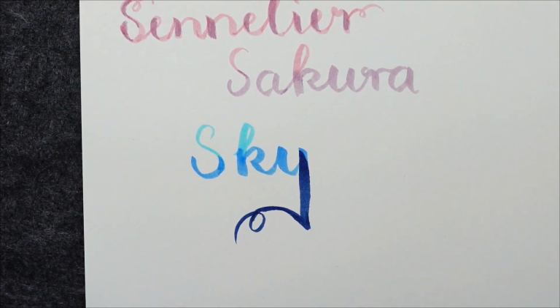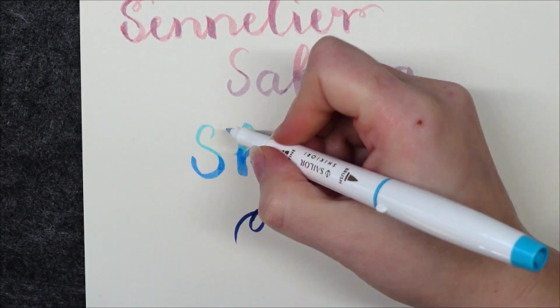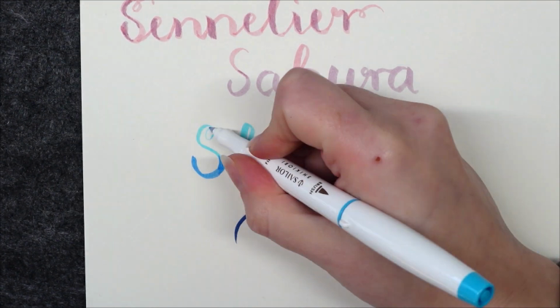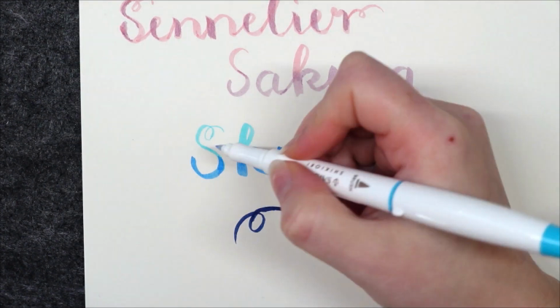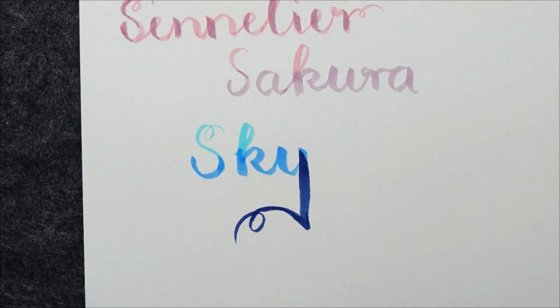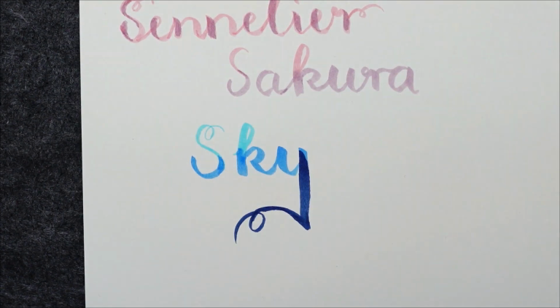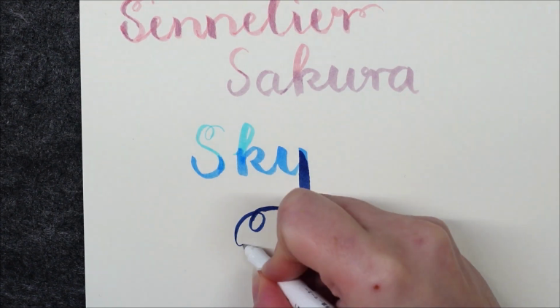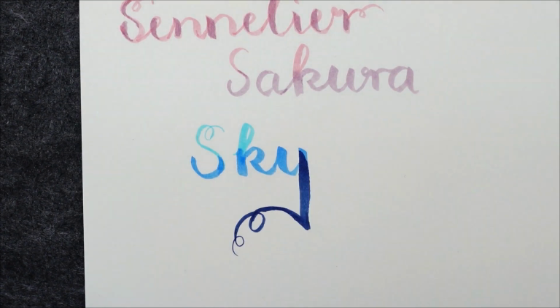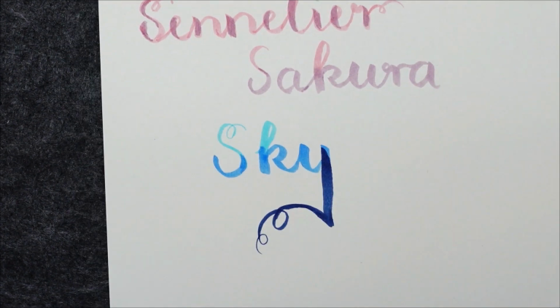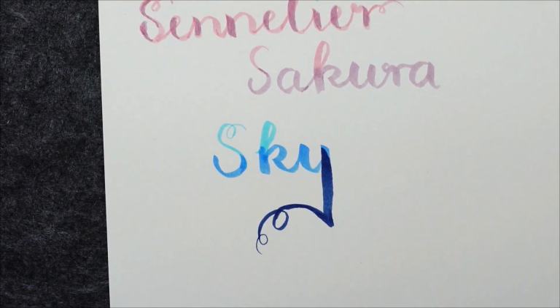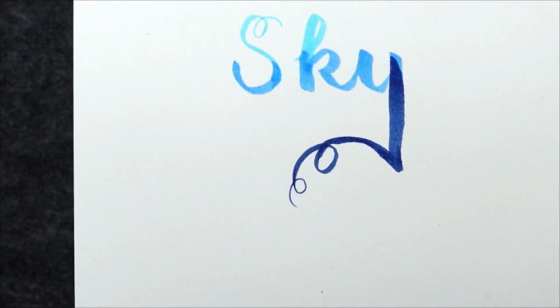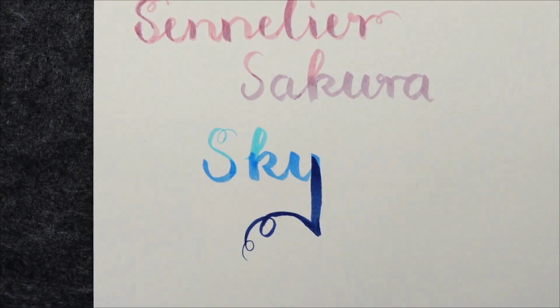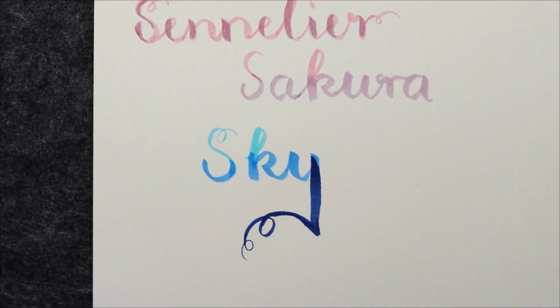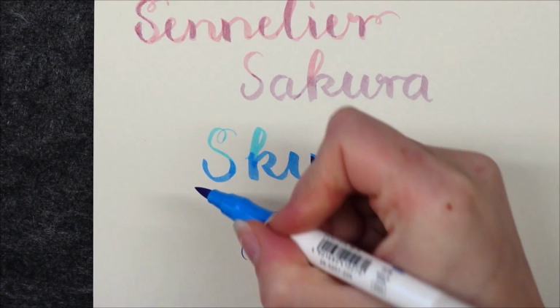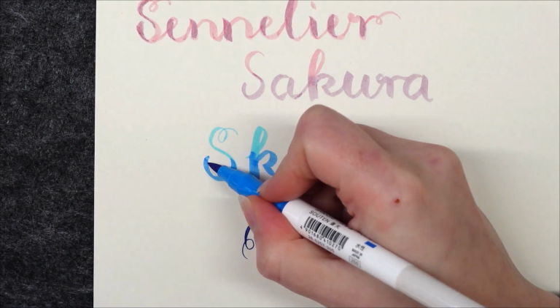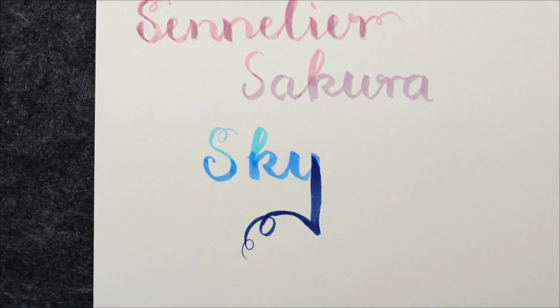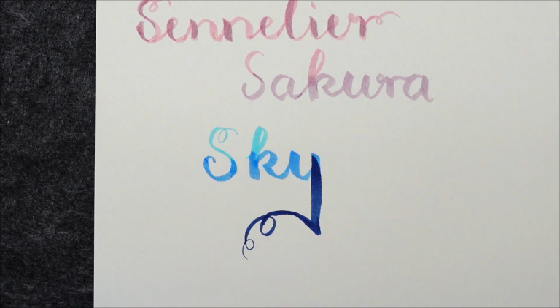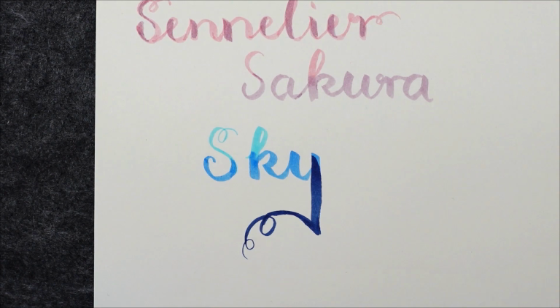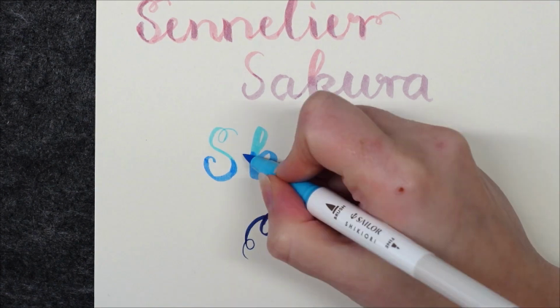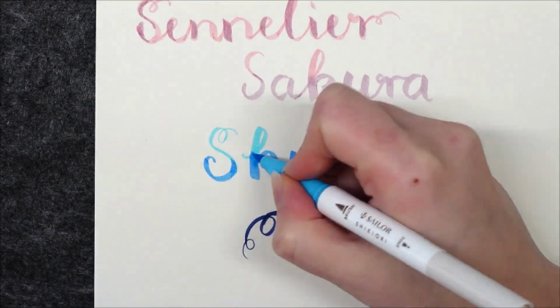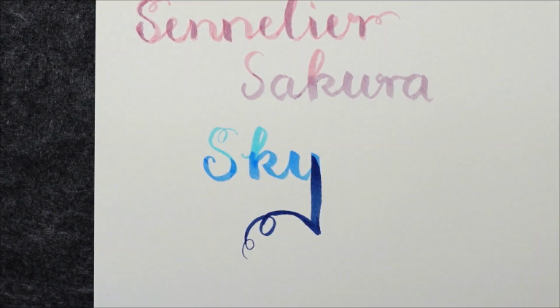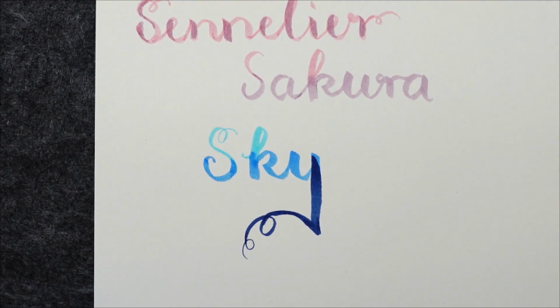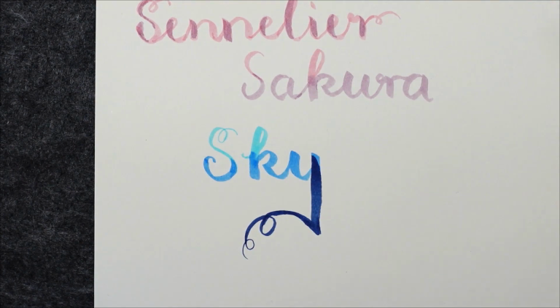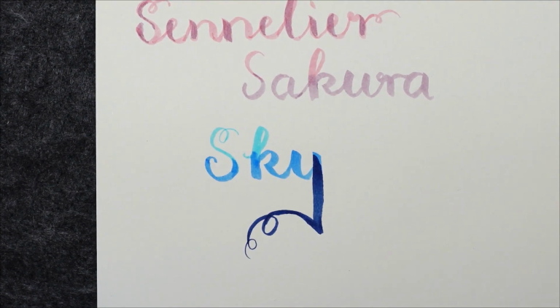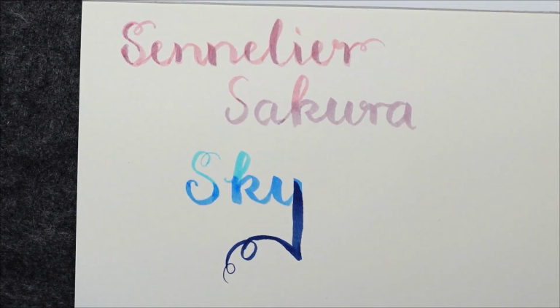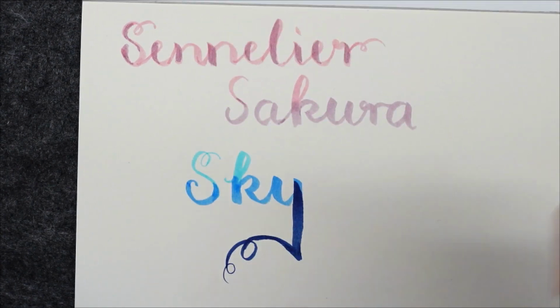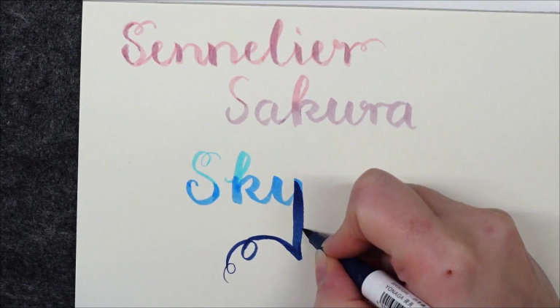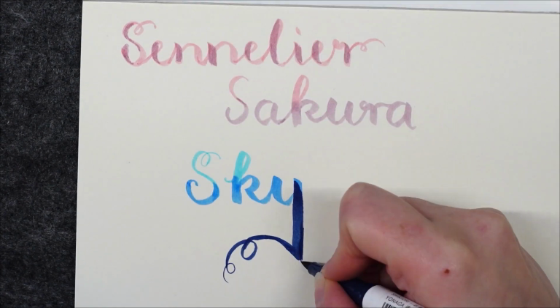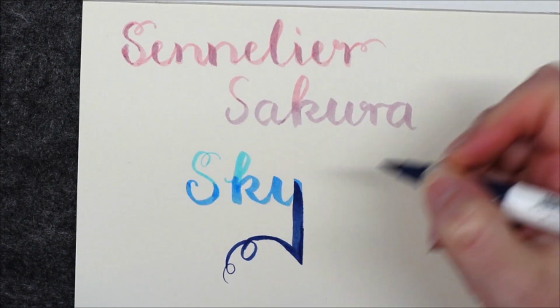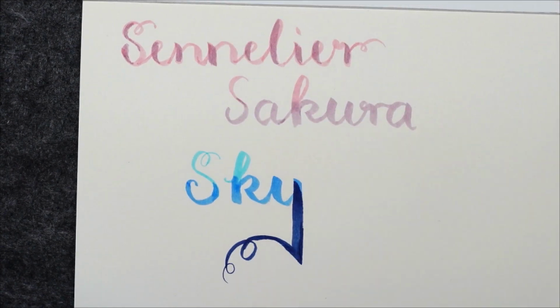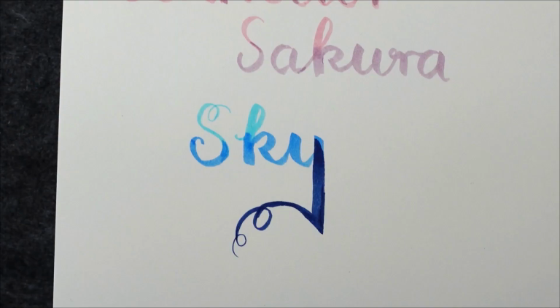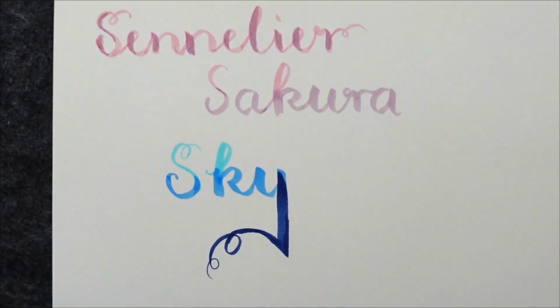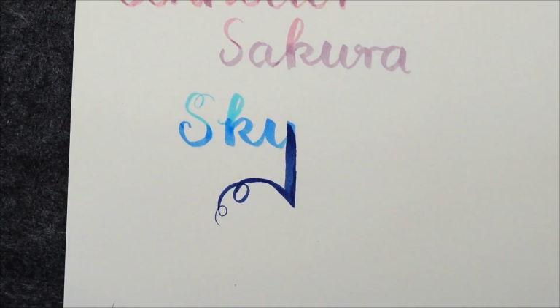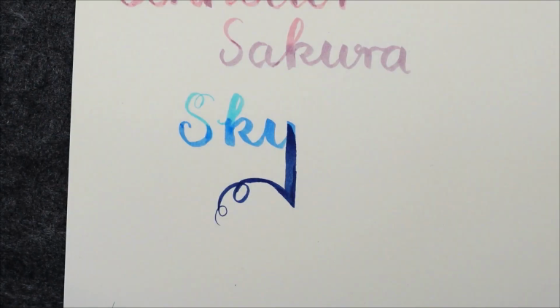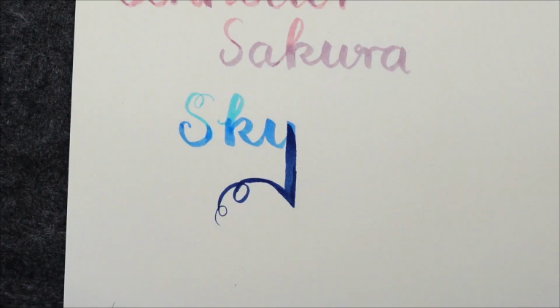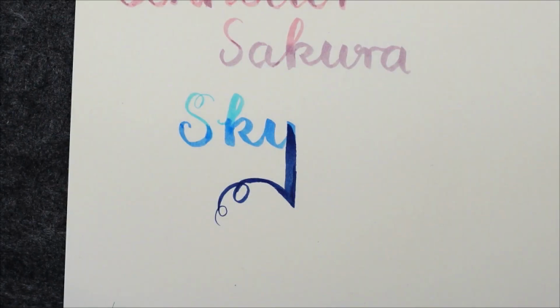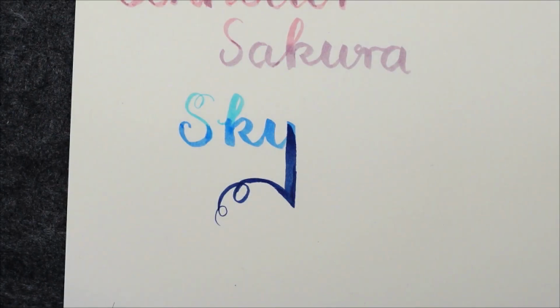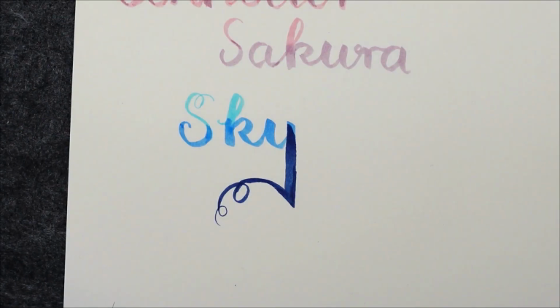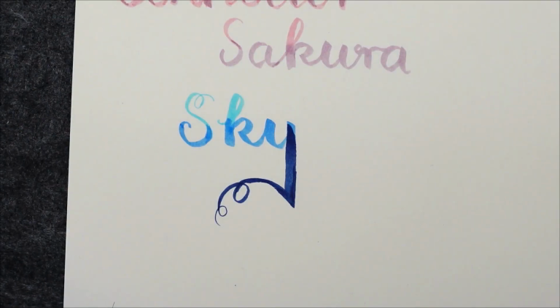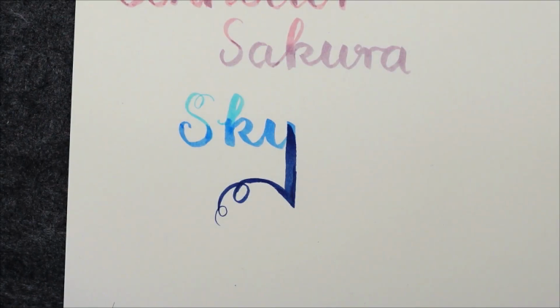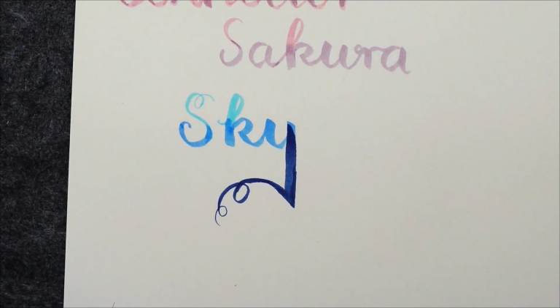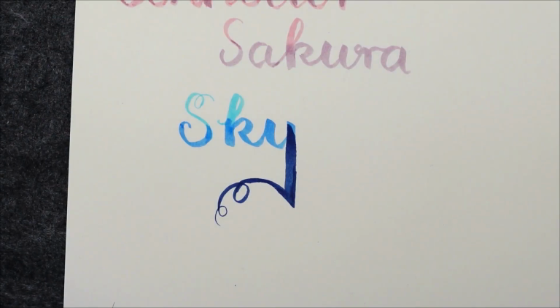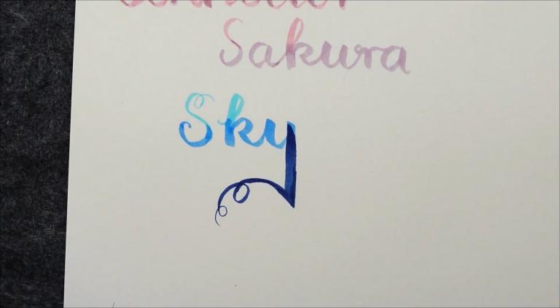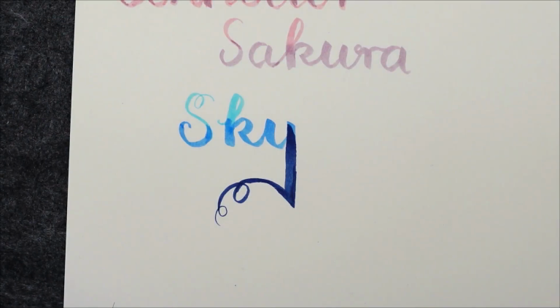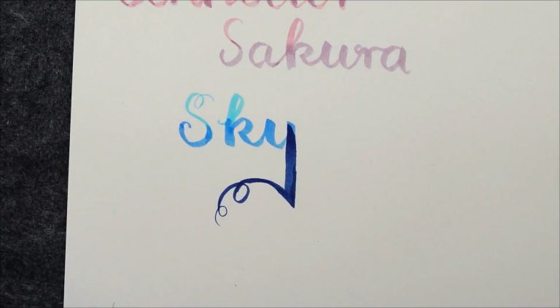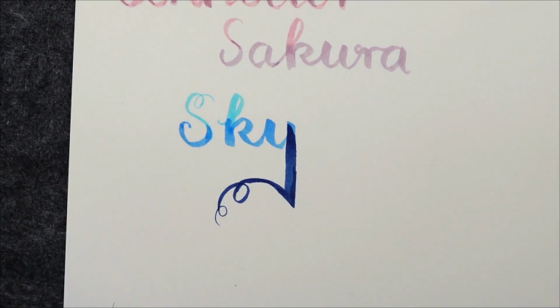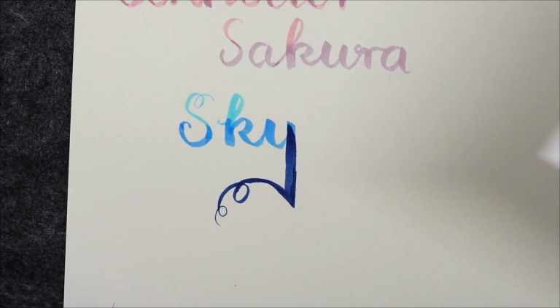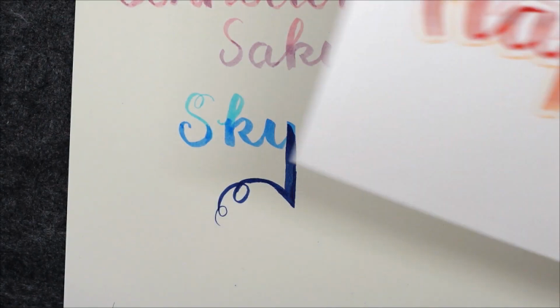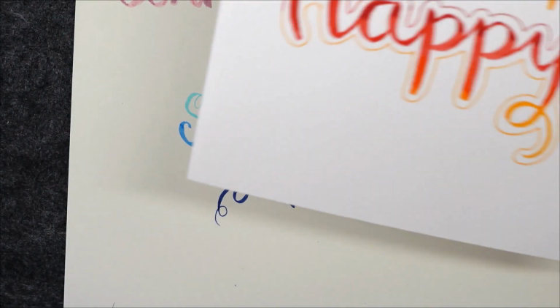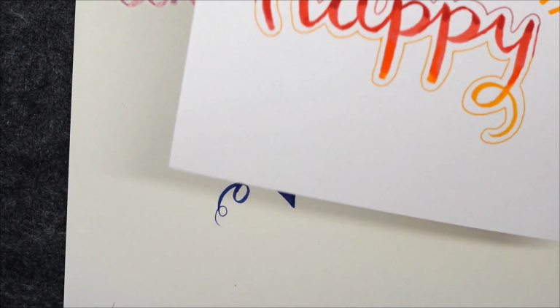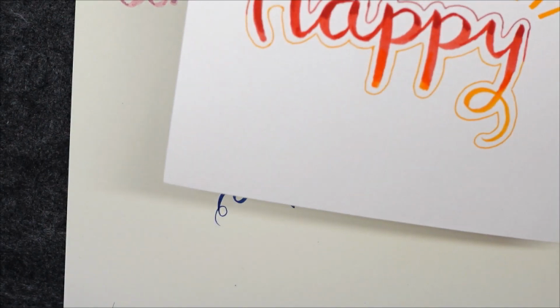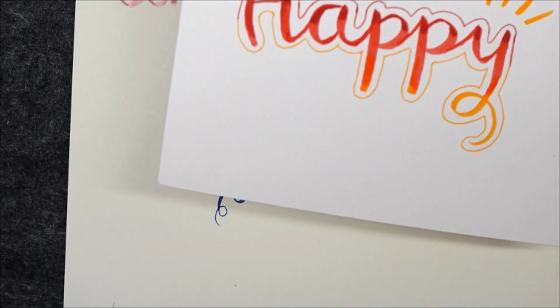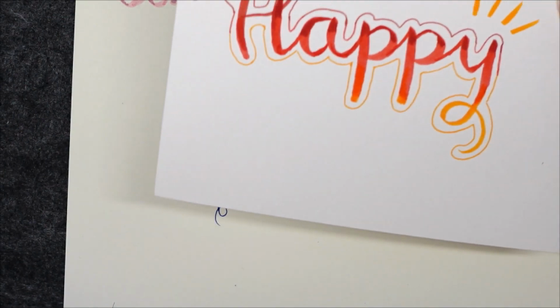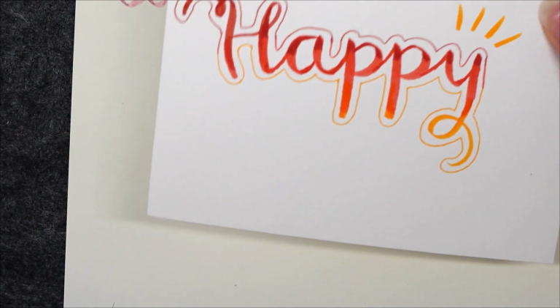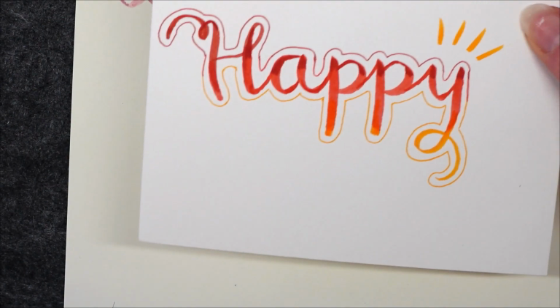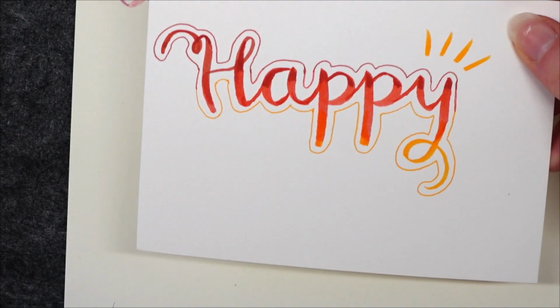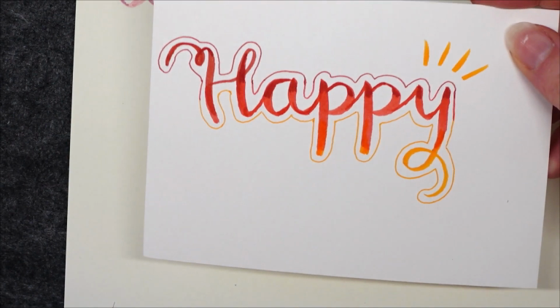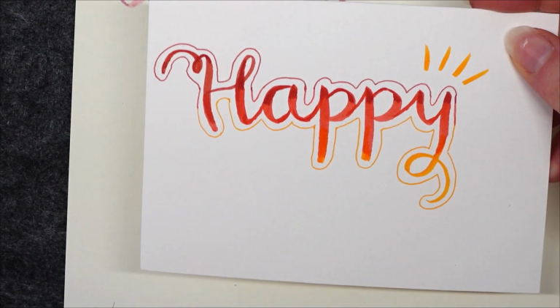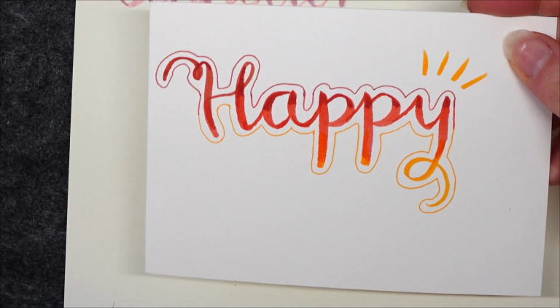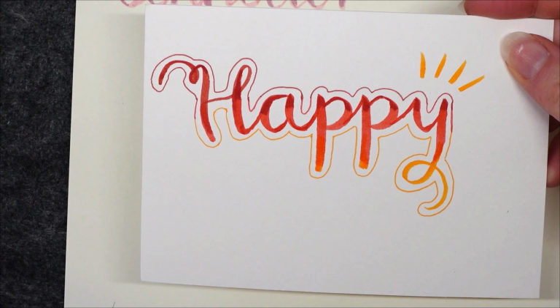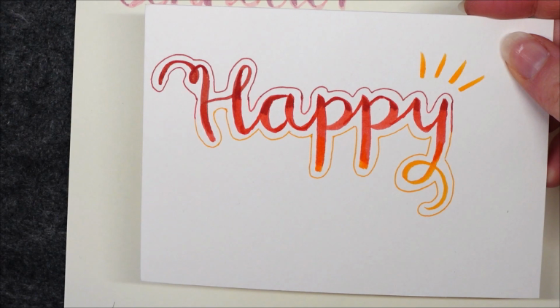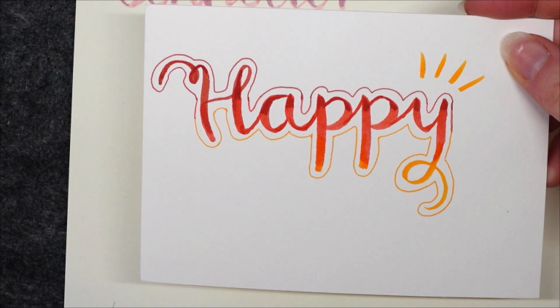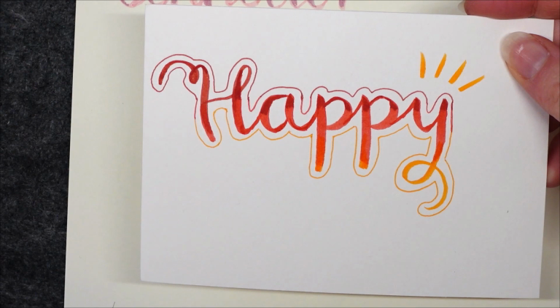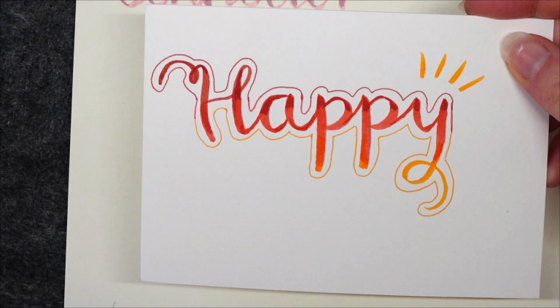If you know these inks or markers please let me know your thoughts and your favorite color in the comments. Thanks for watching and happy lettering!